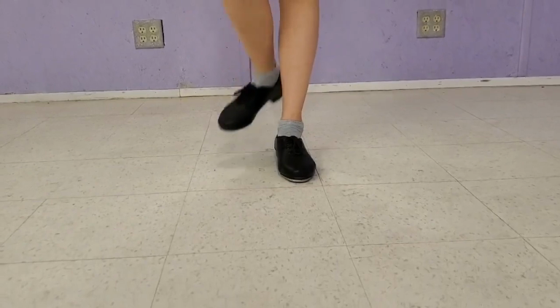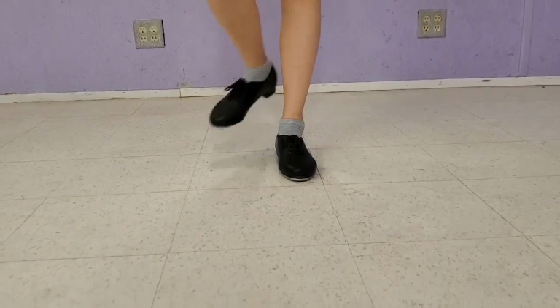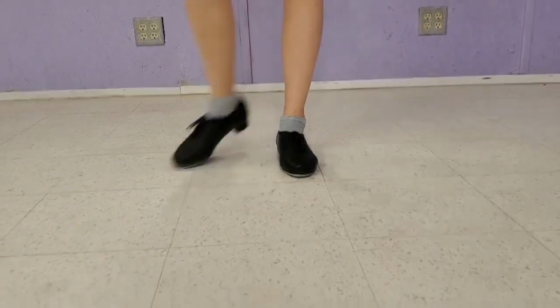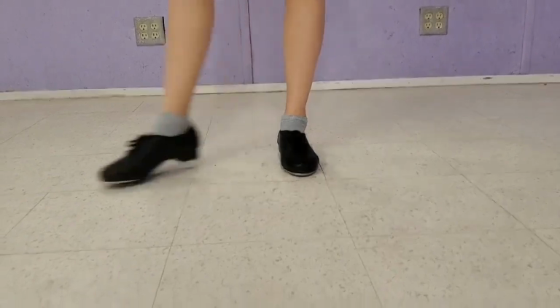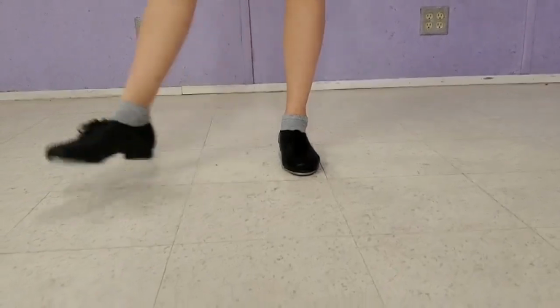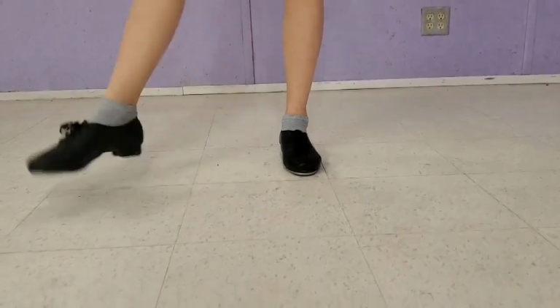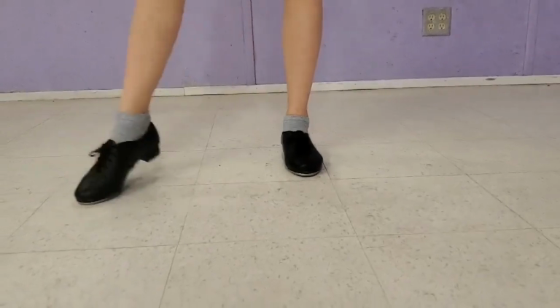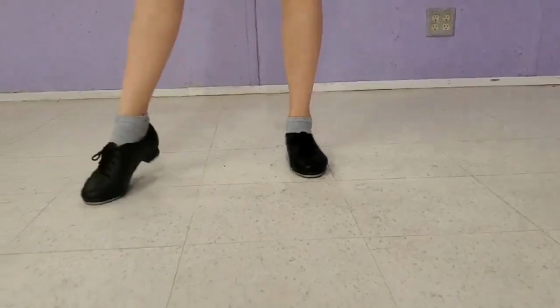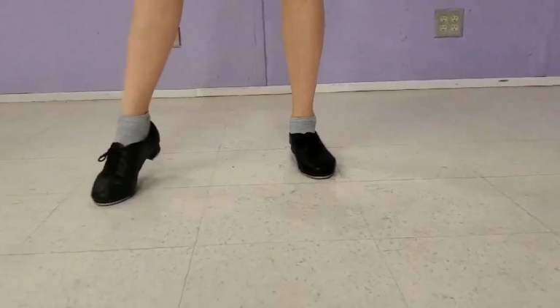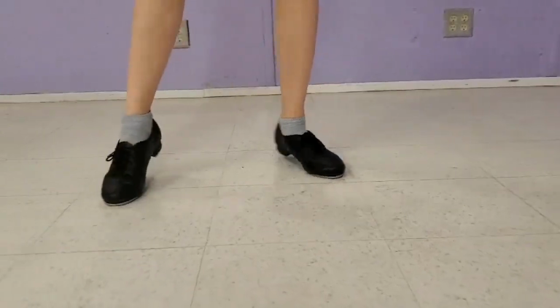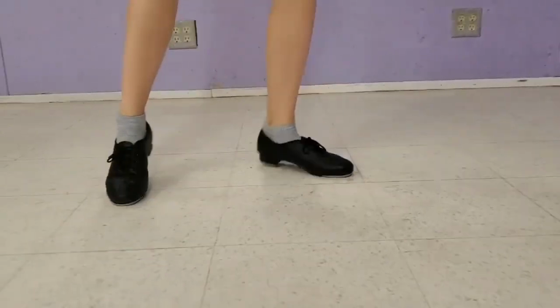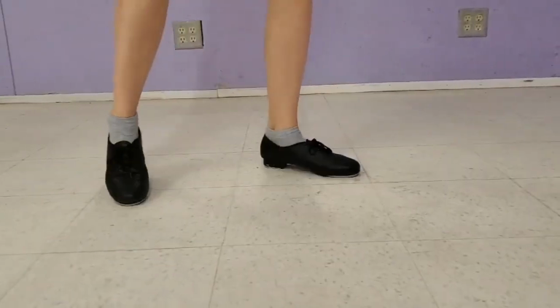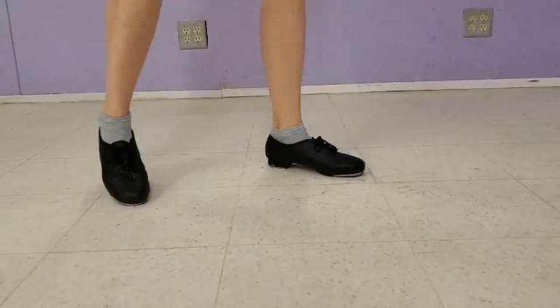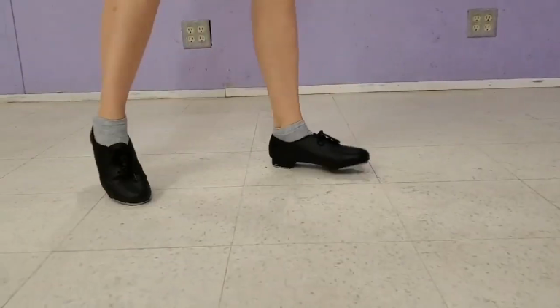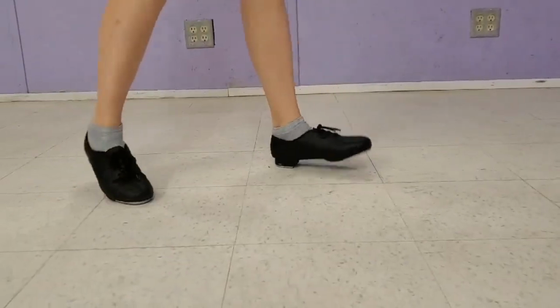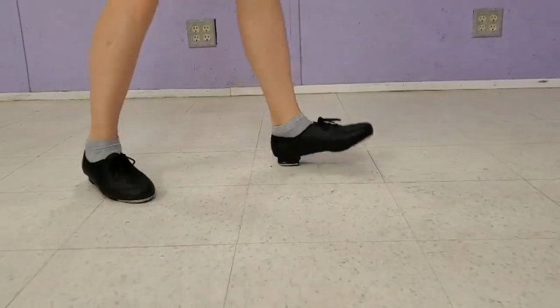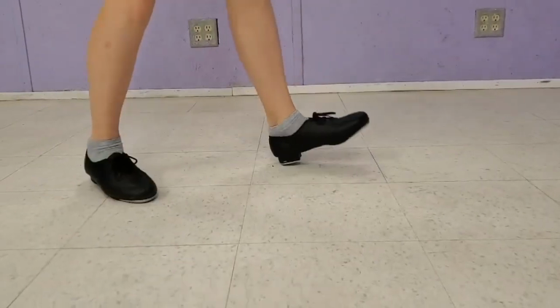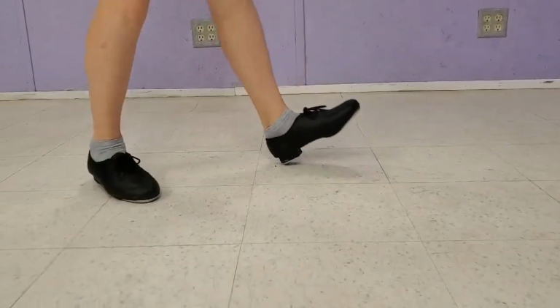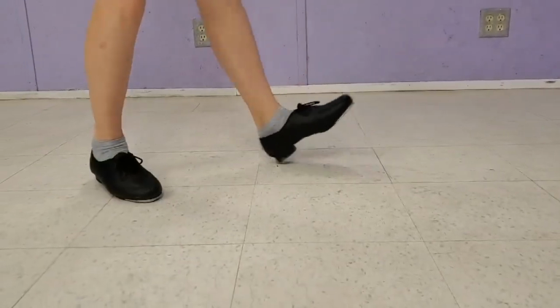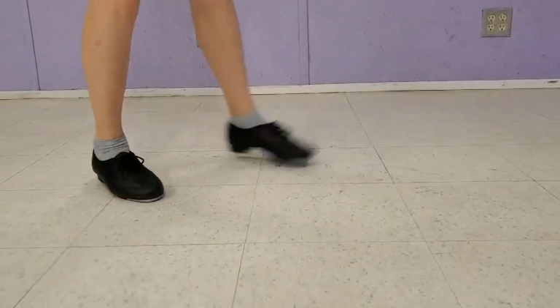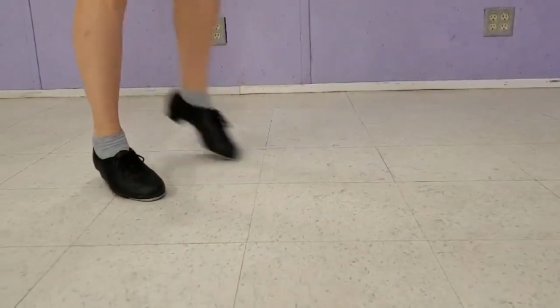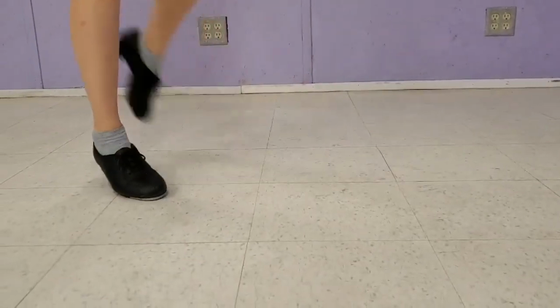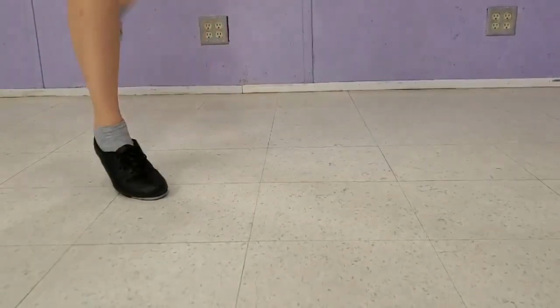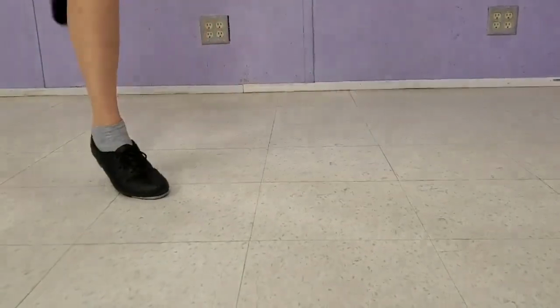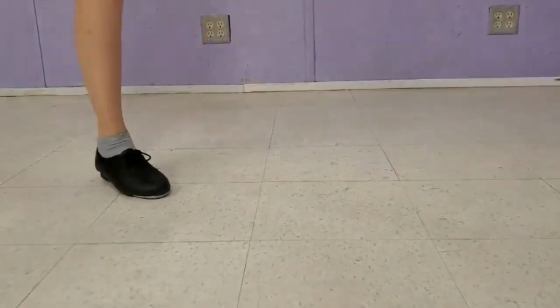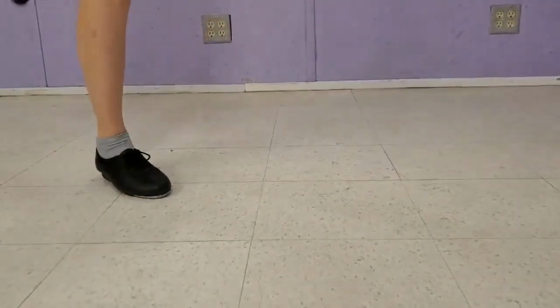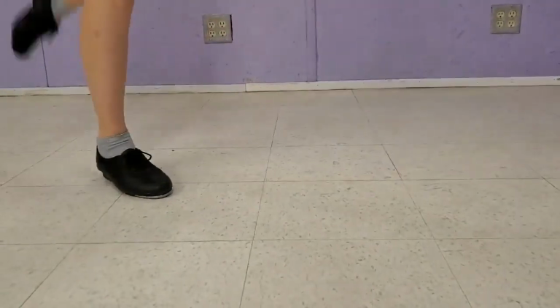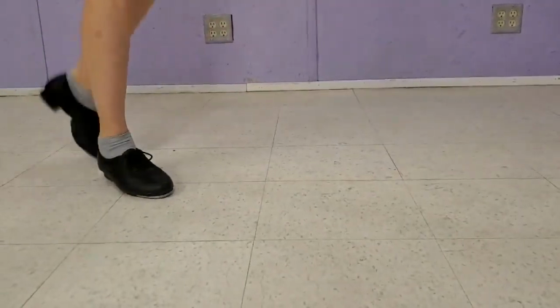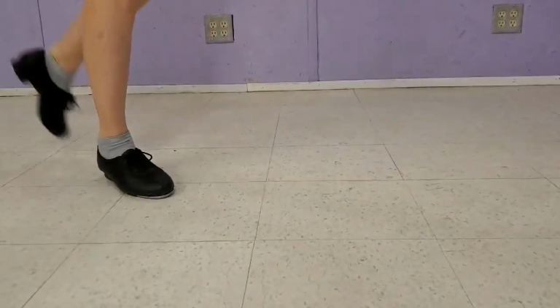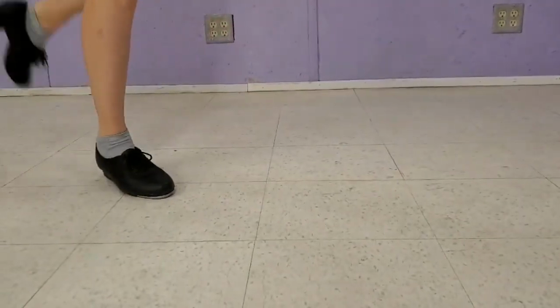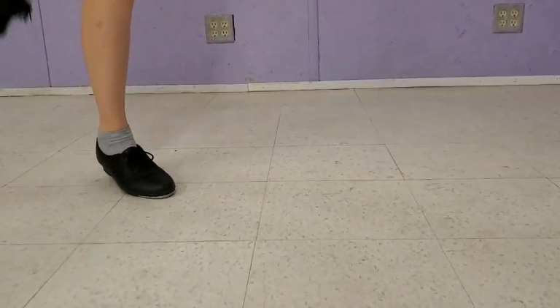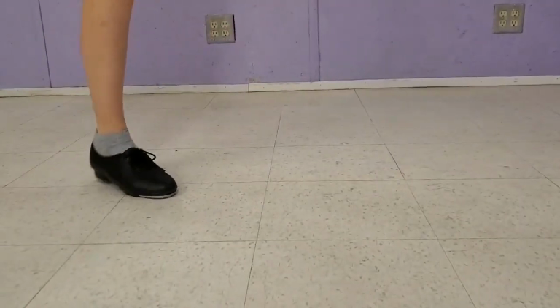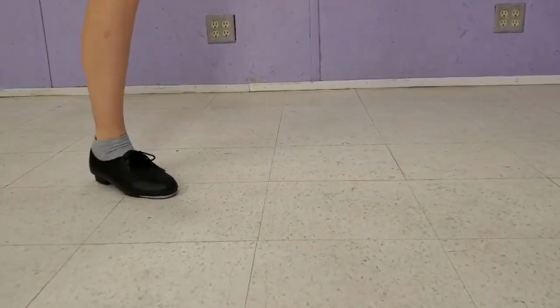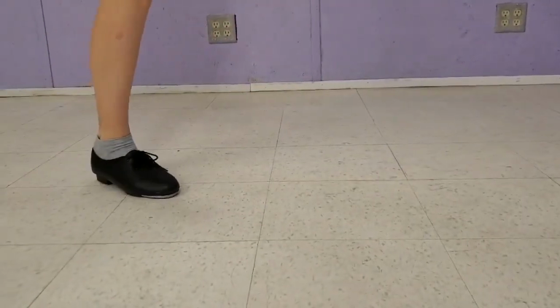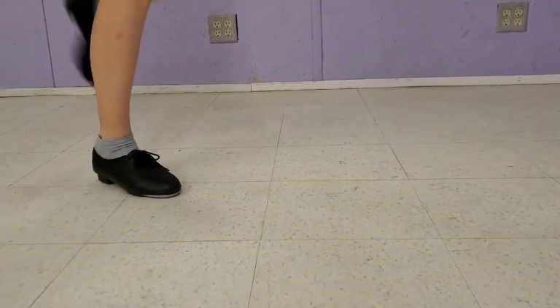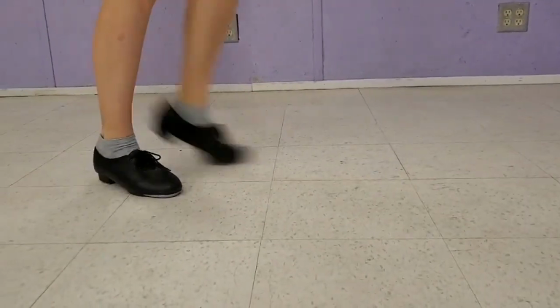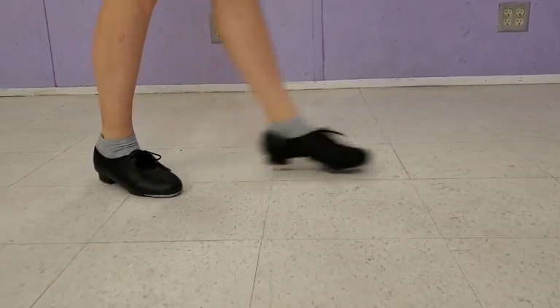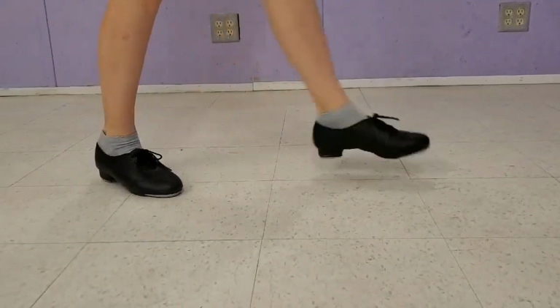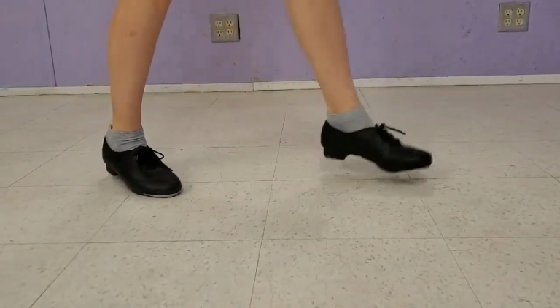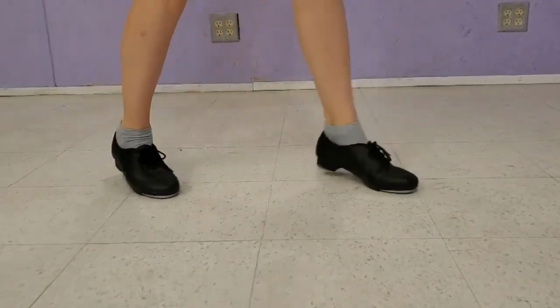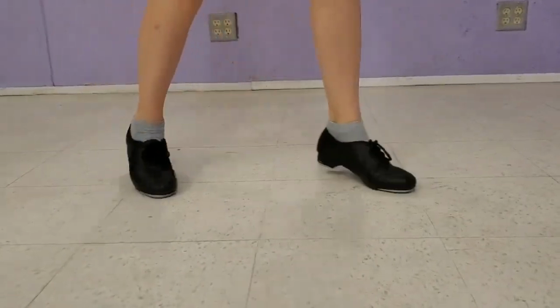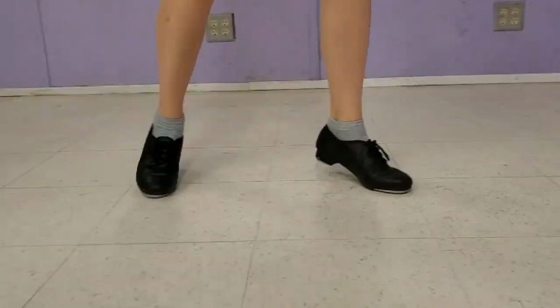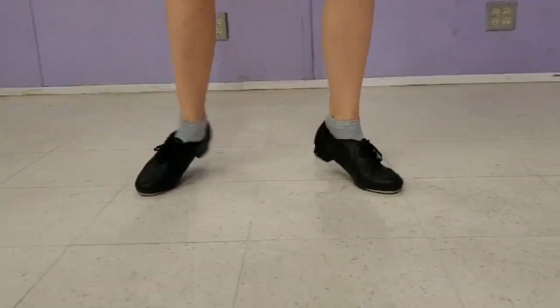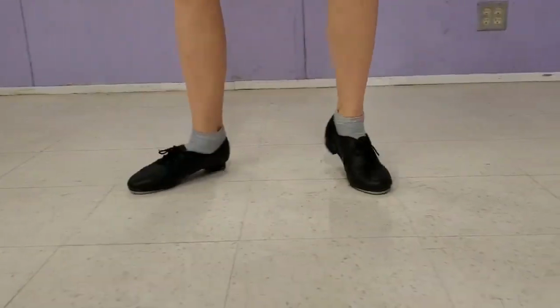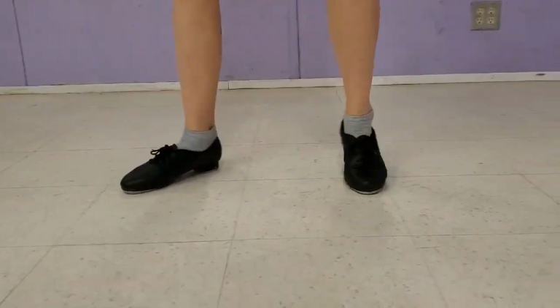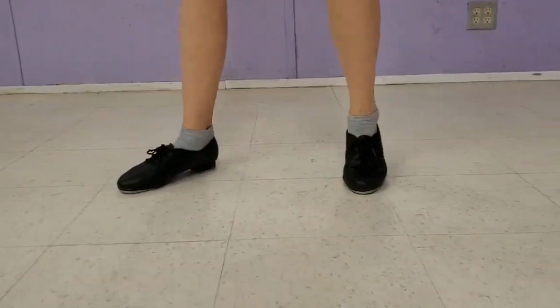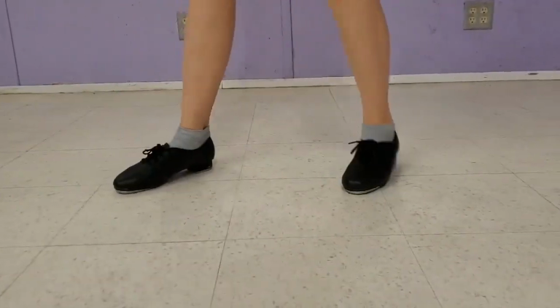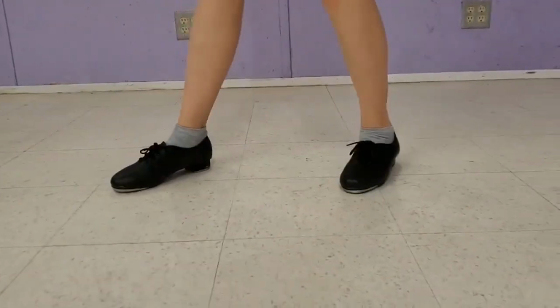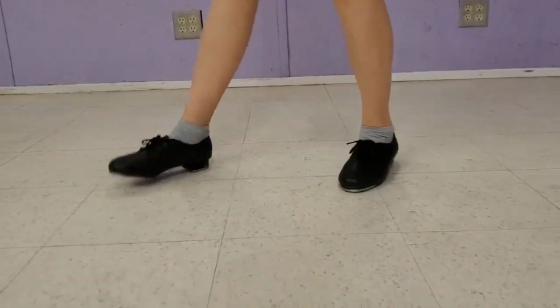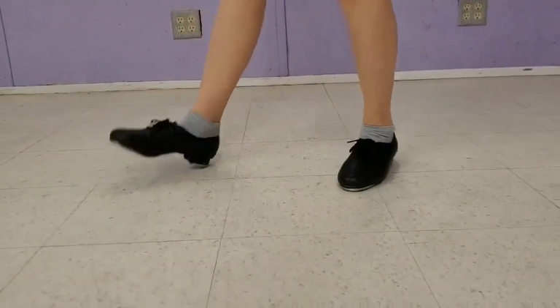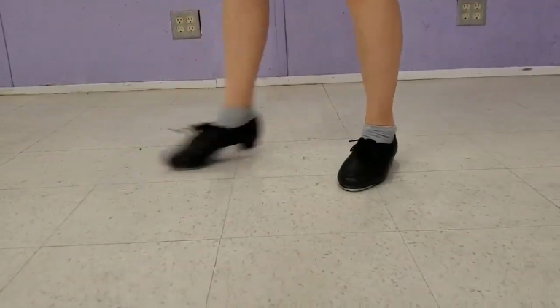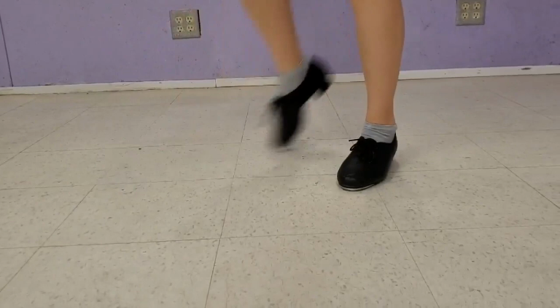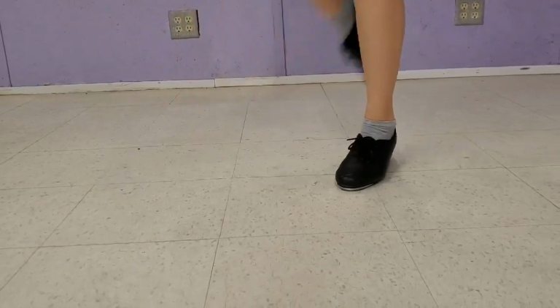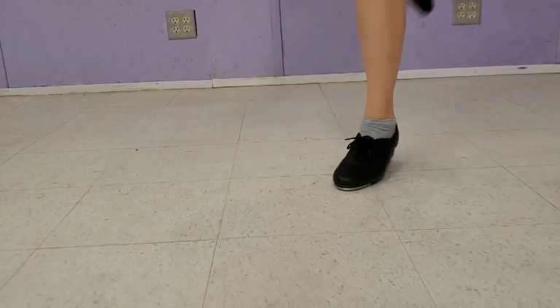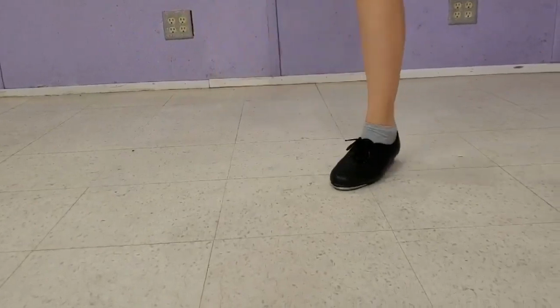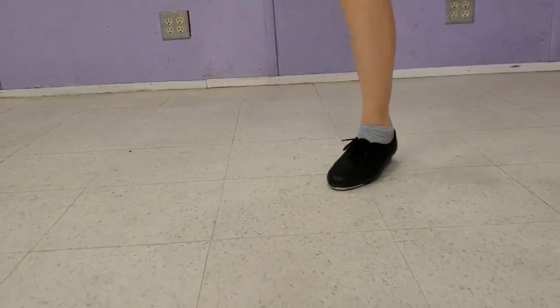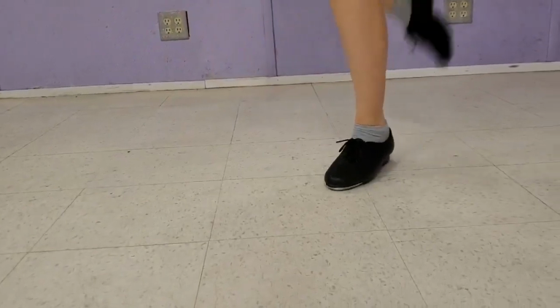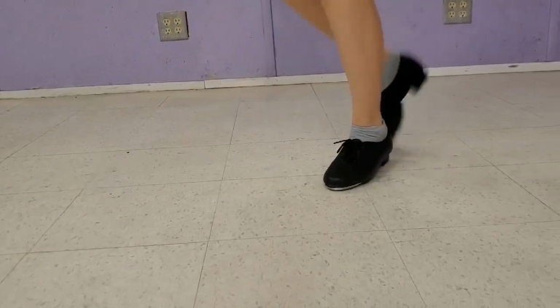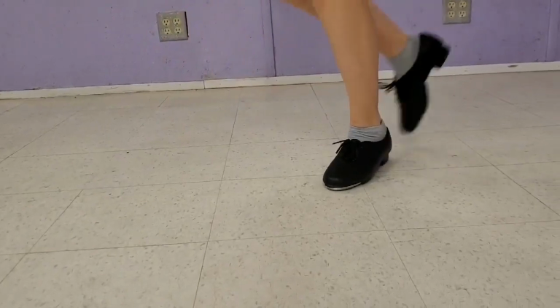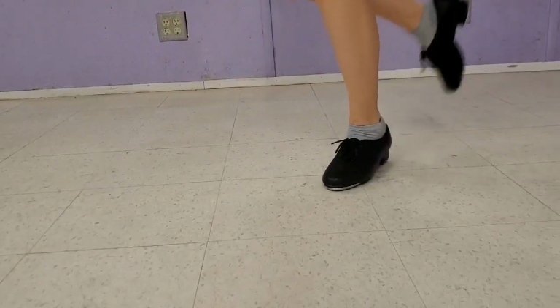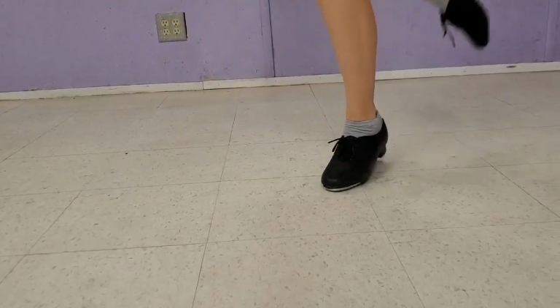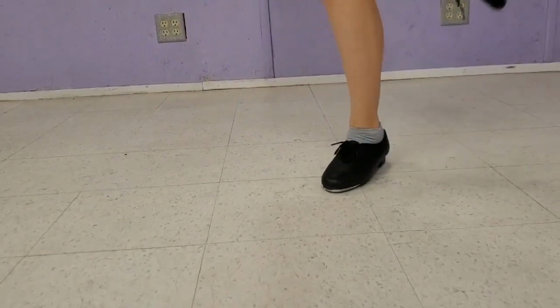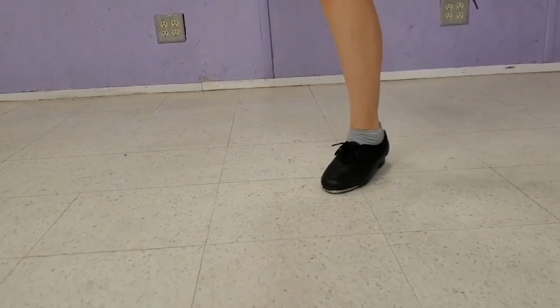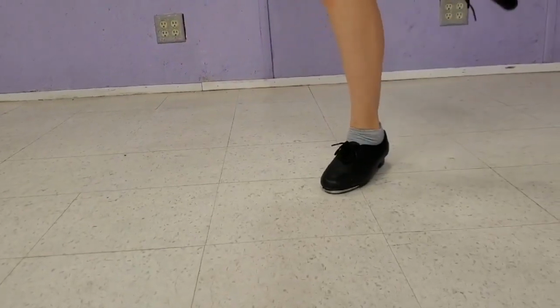Falap, heel, heel, spank, heel, toe, heel. Falap, heel, heel, spank, heel, toe, heel.